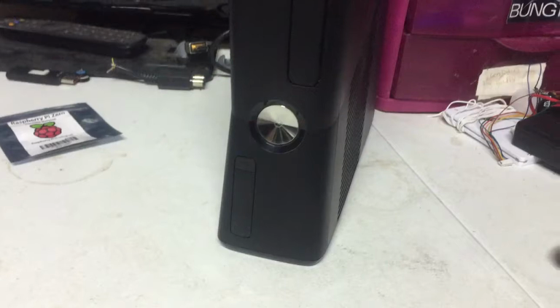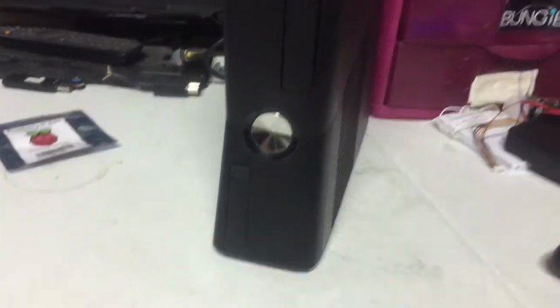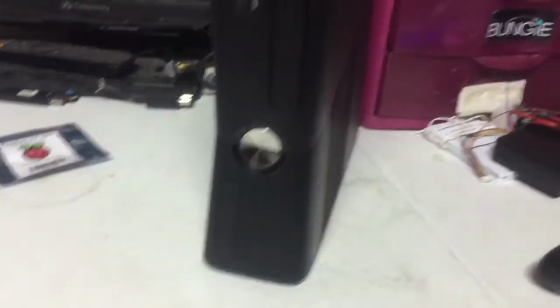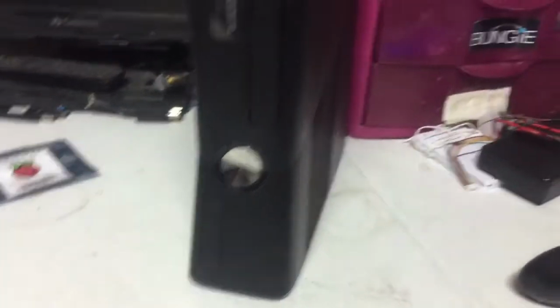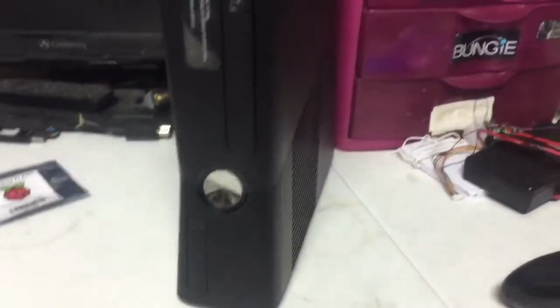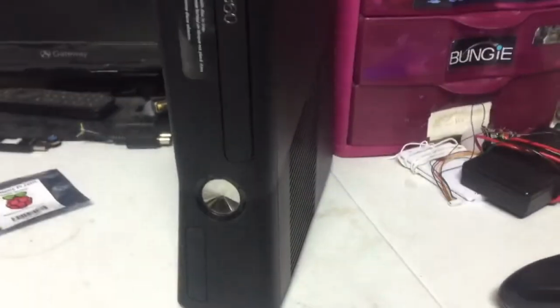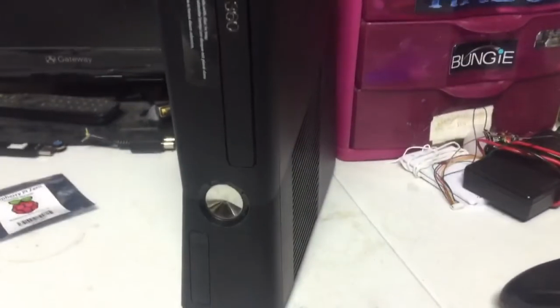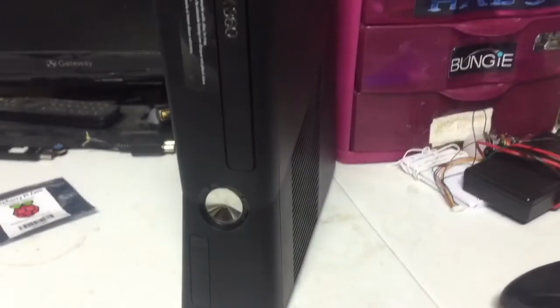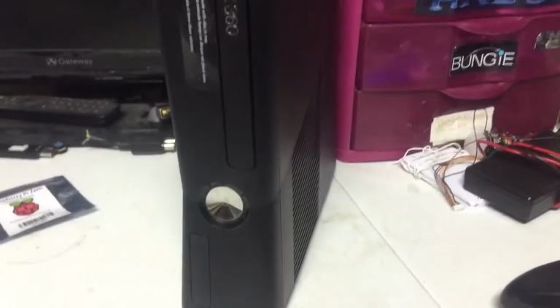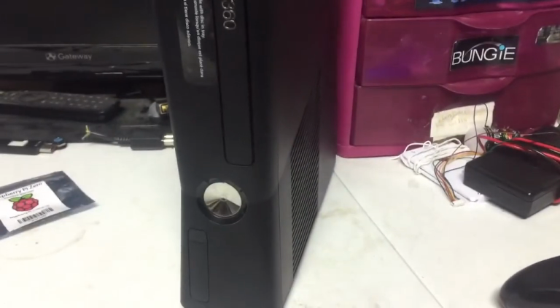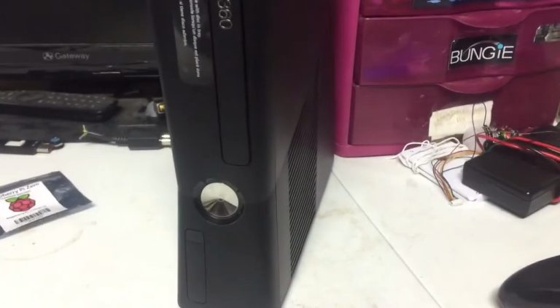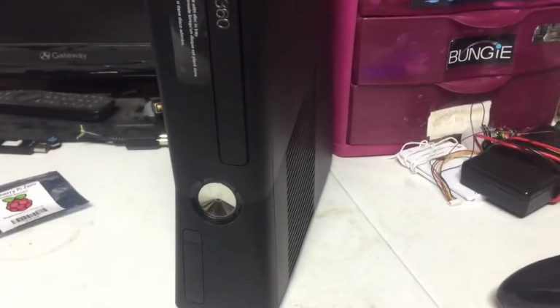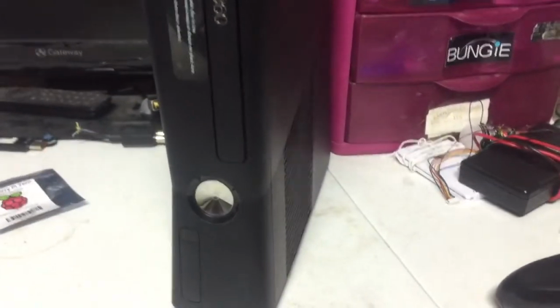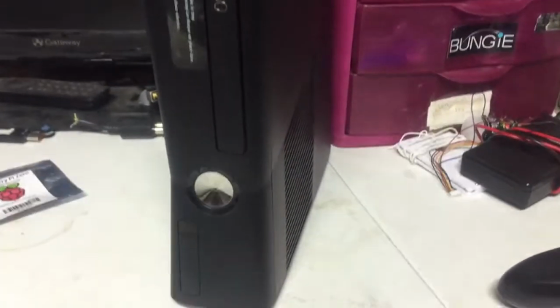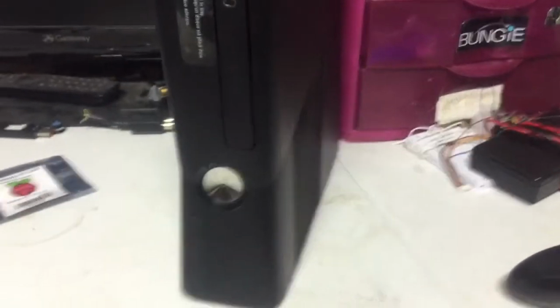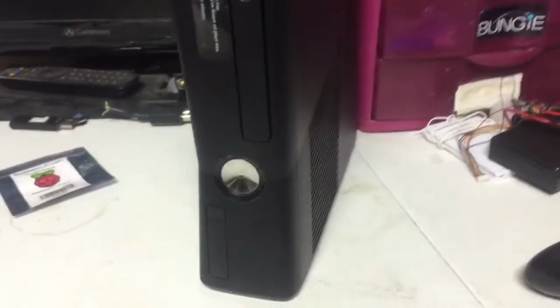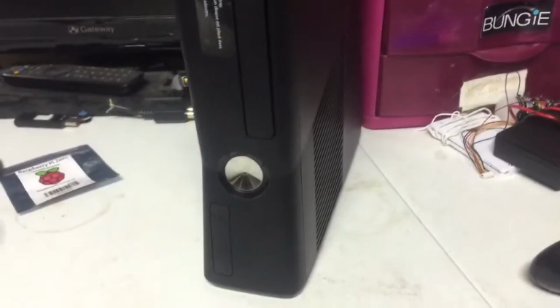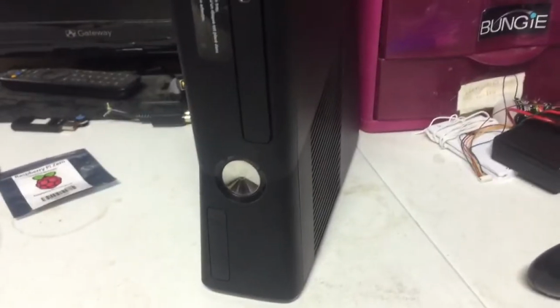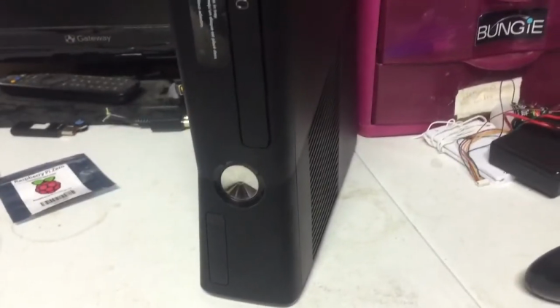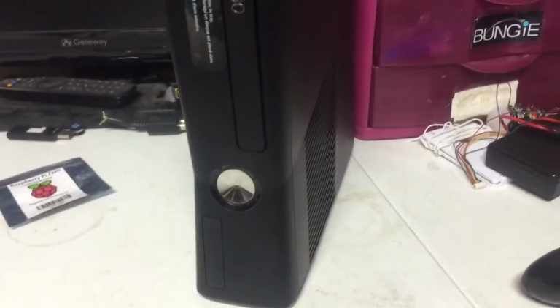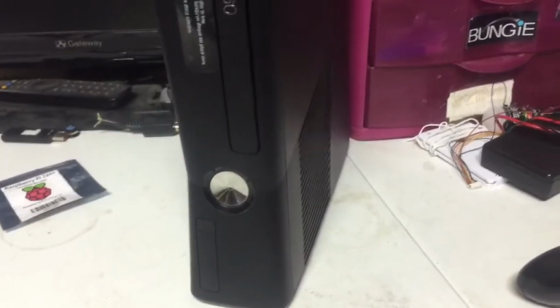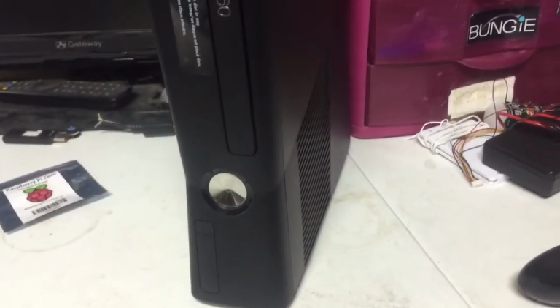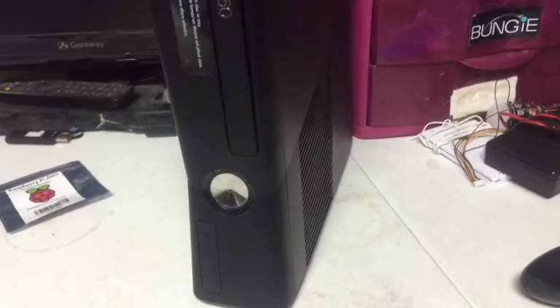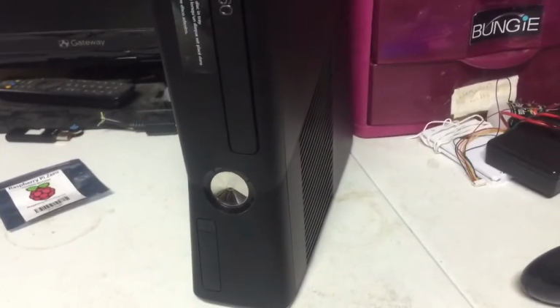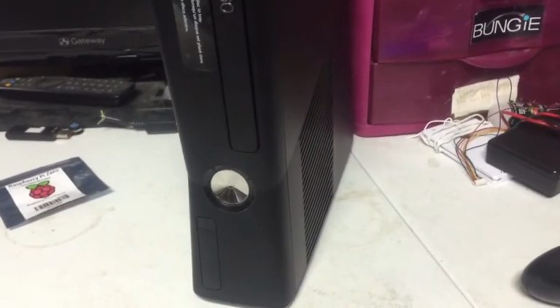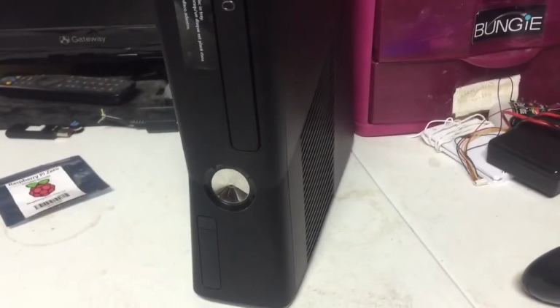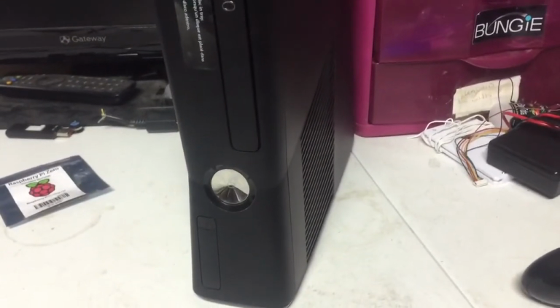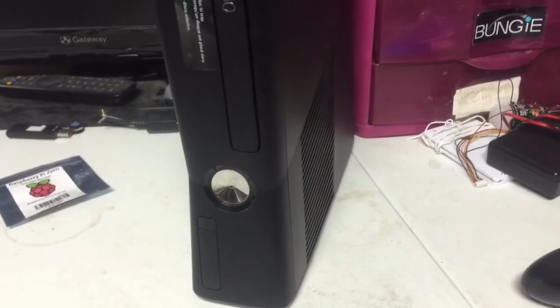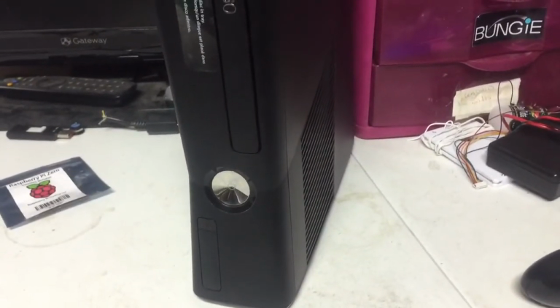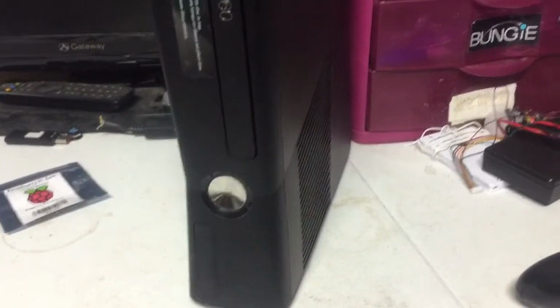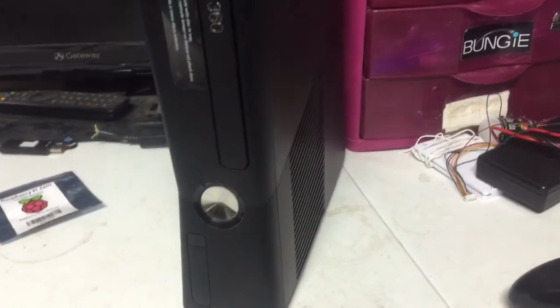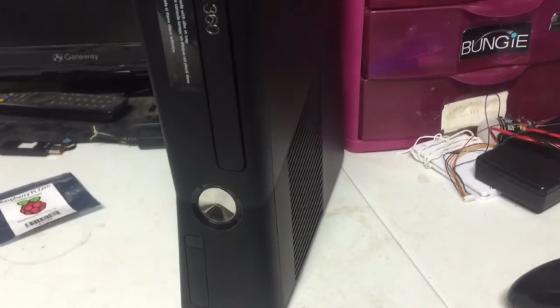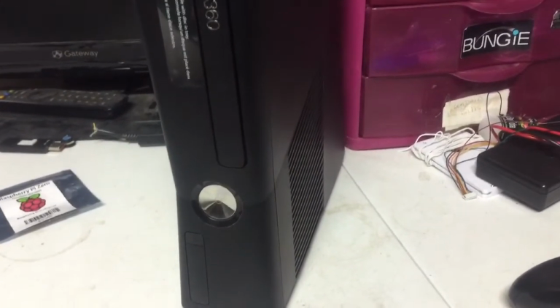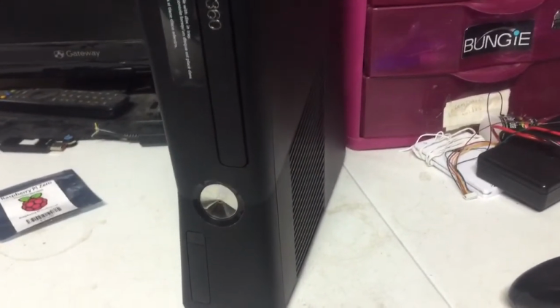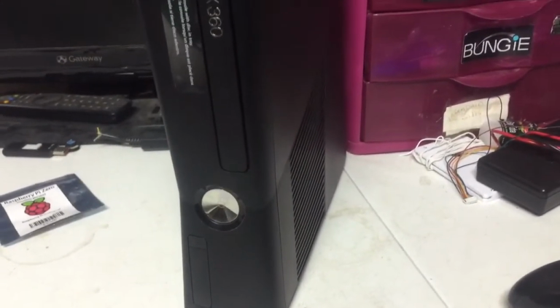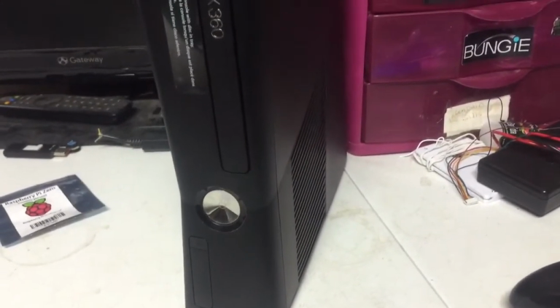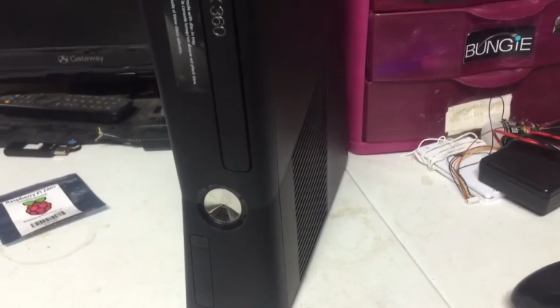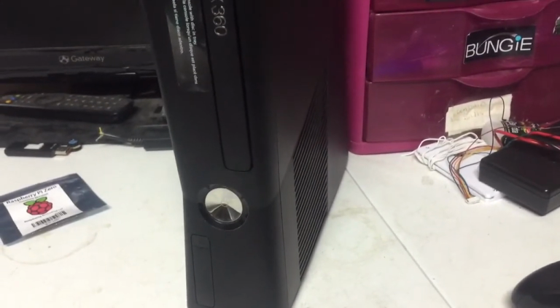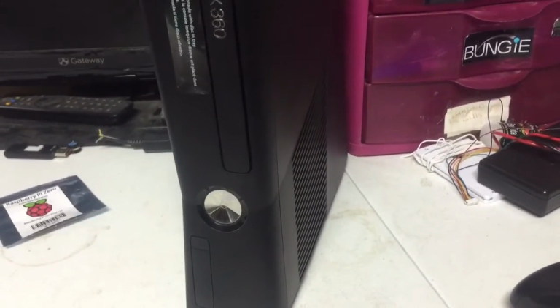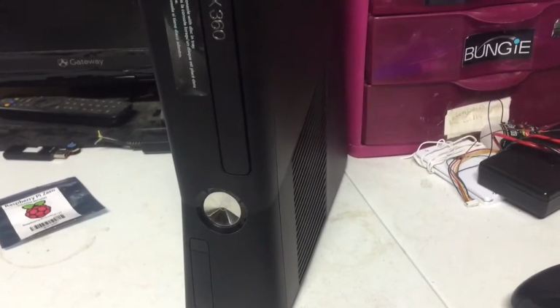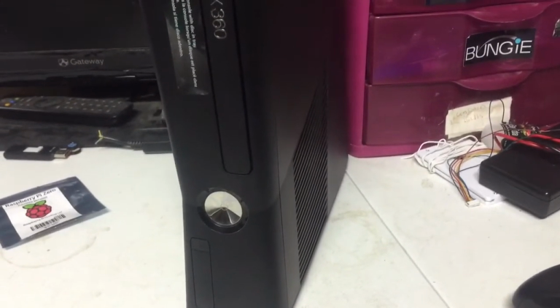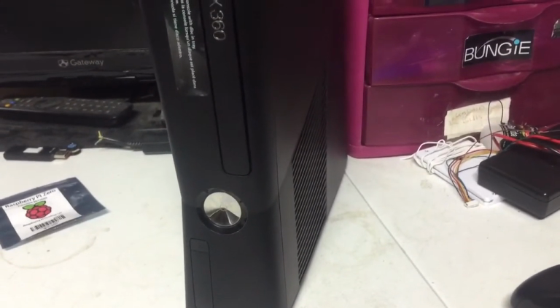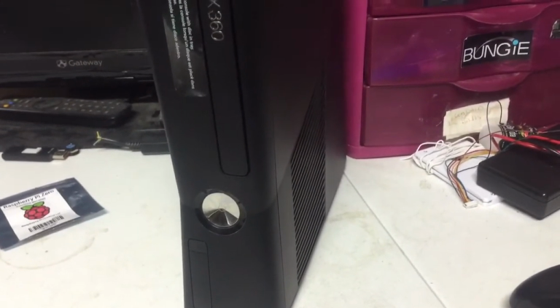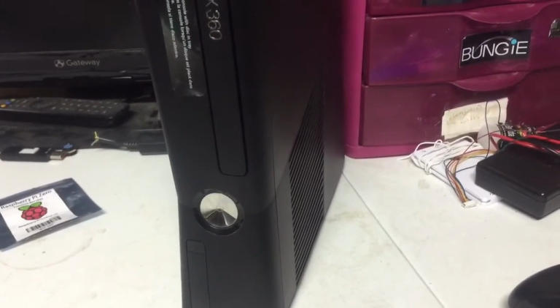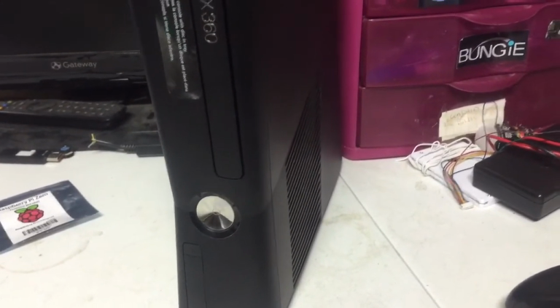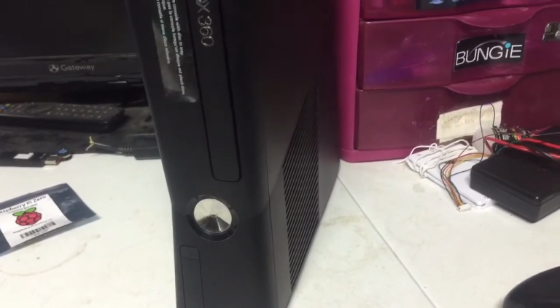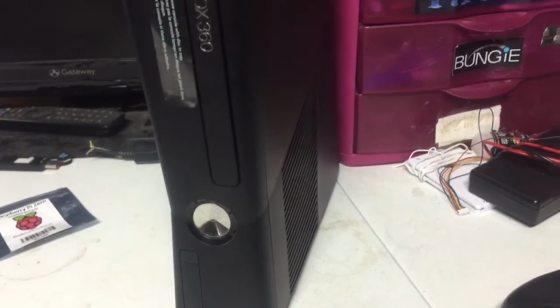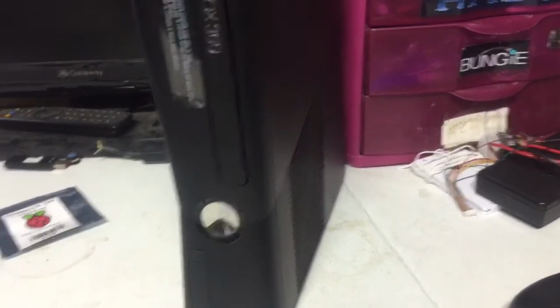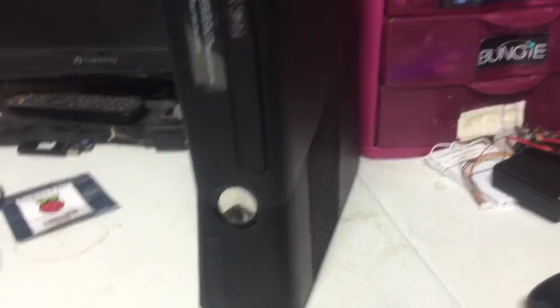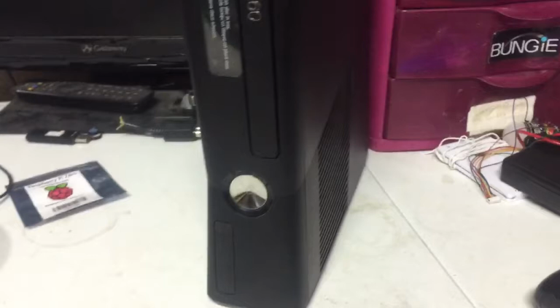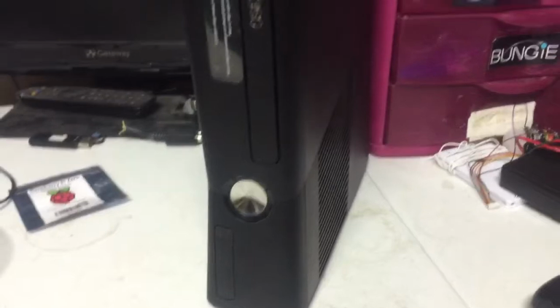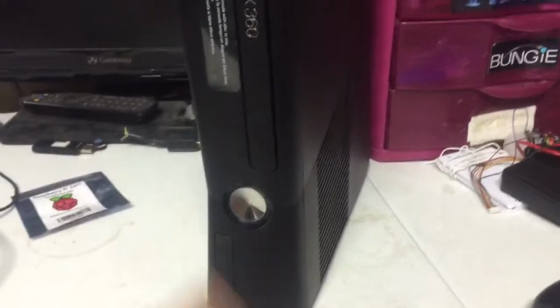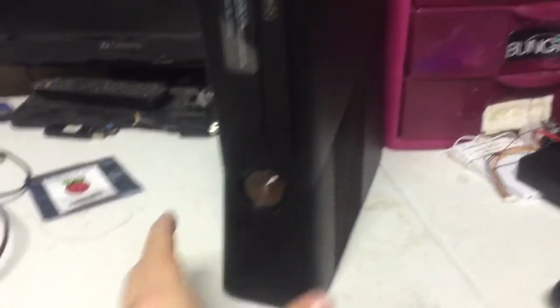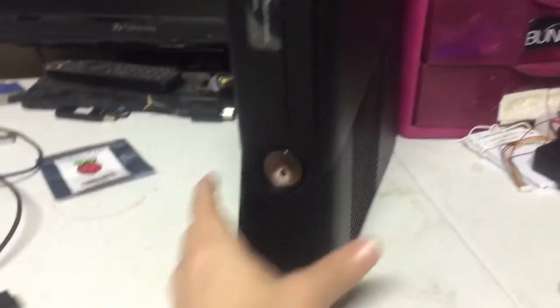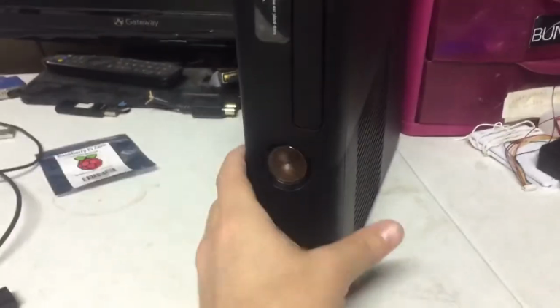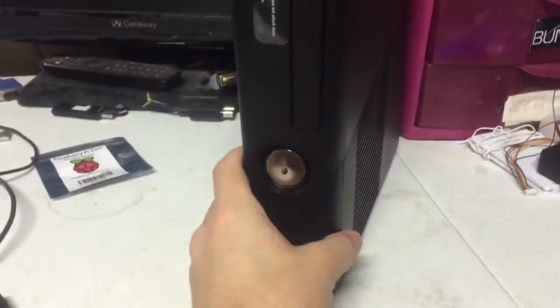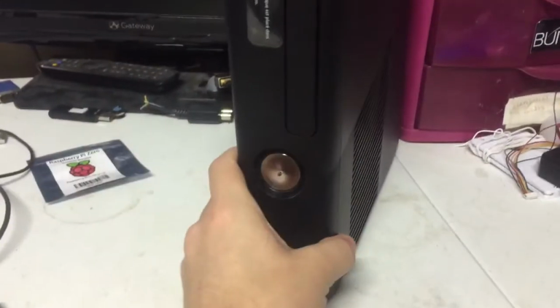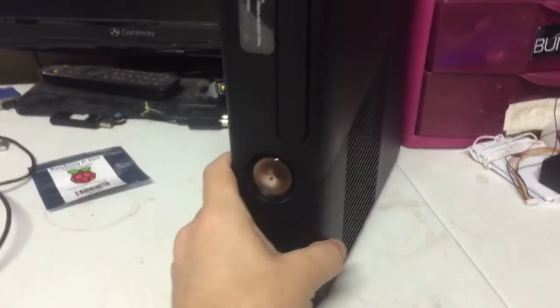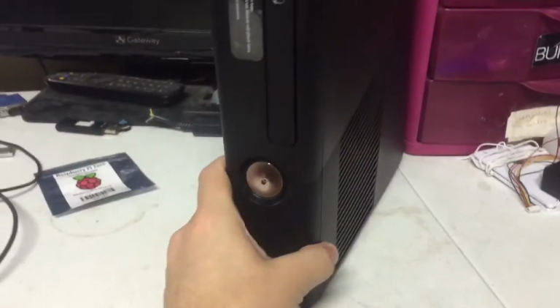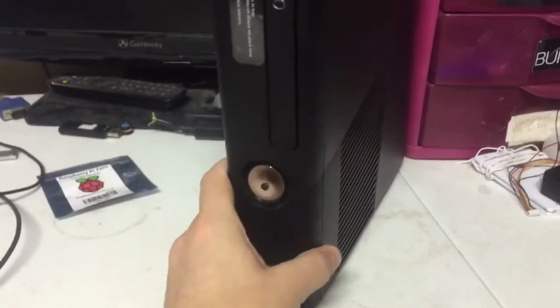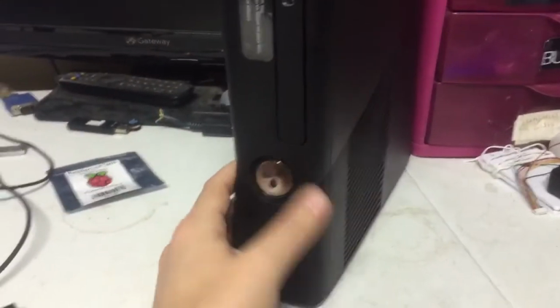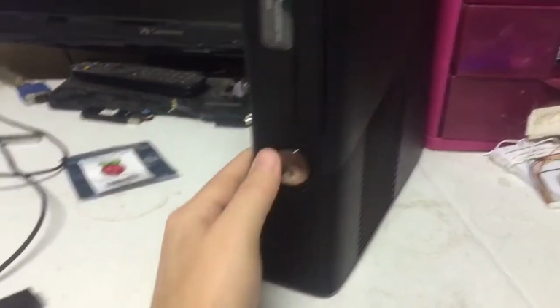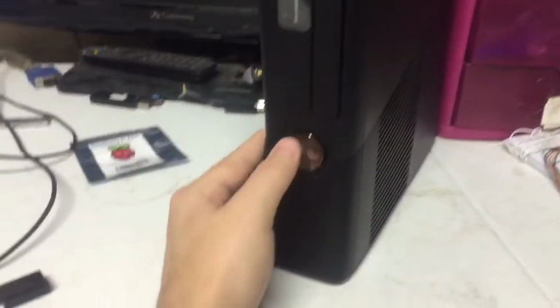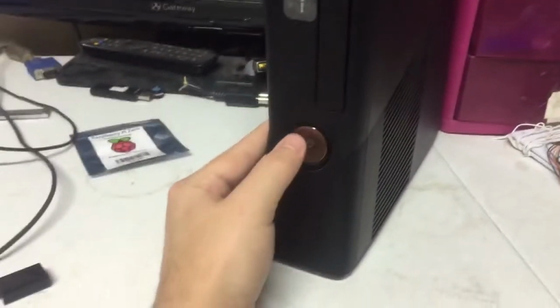All right, this video is for Travis. Your console is finished and it'll be shipped out in a few hours. Let's go ahead and power it on.